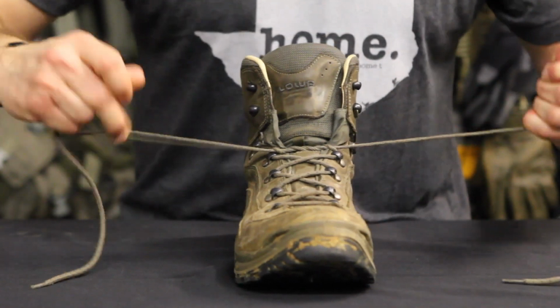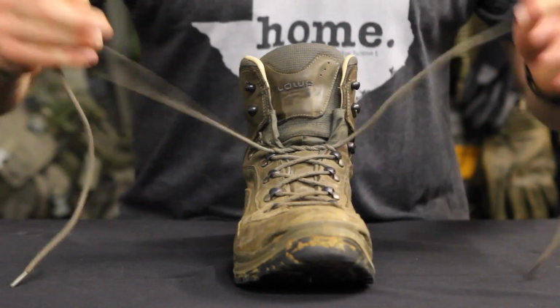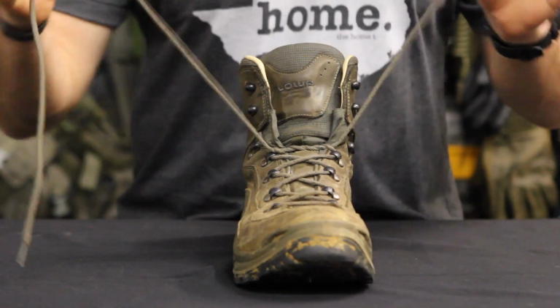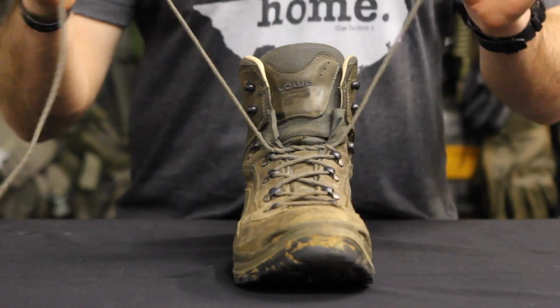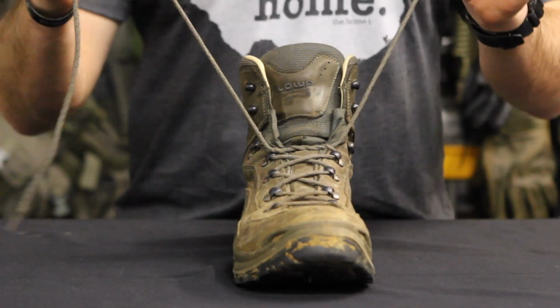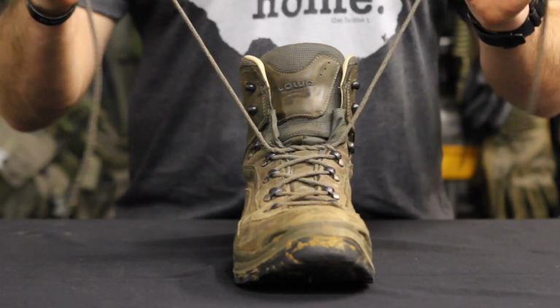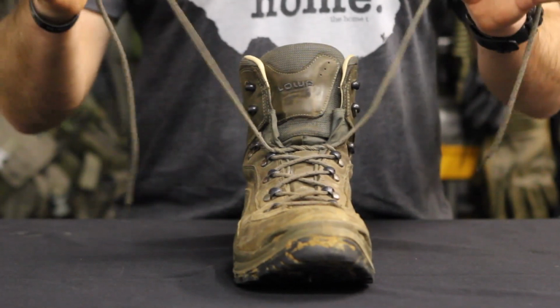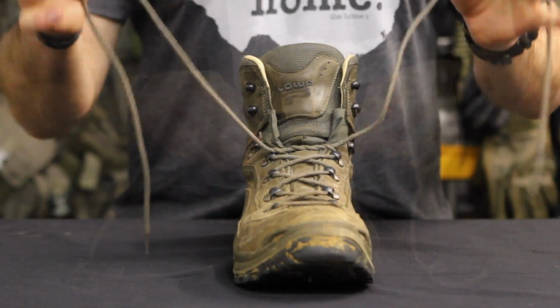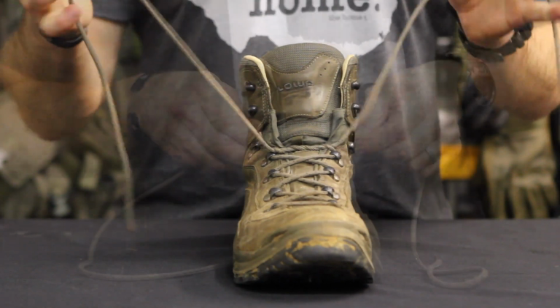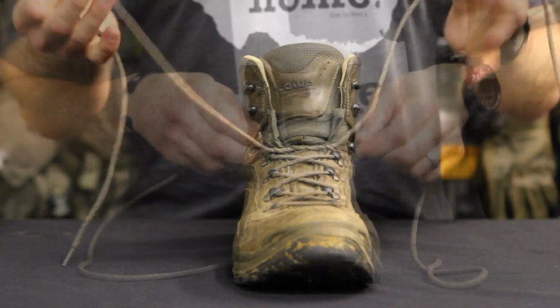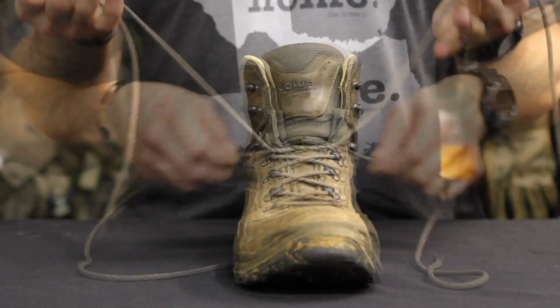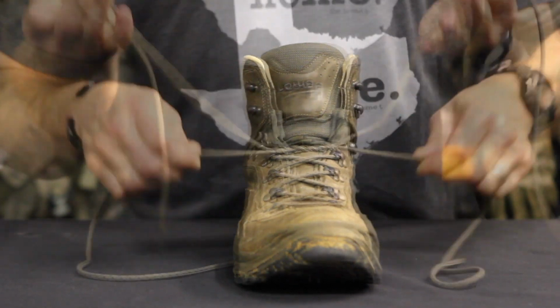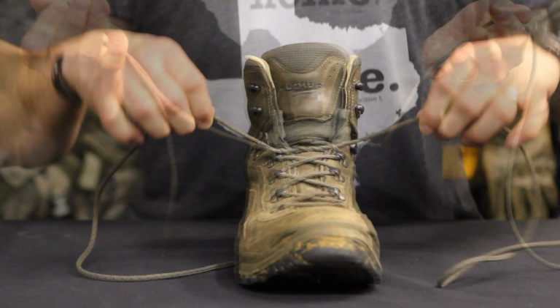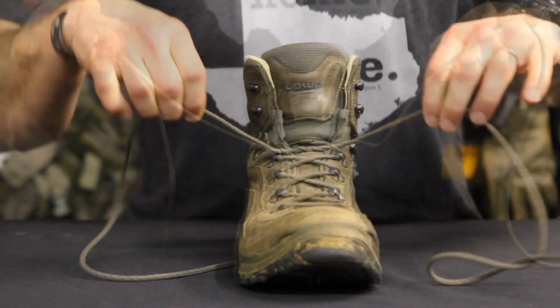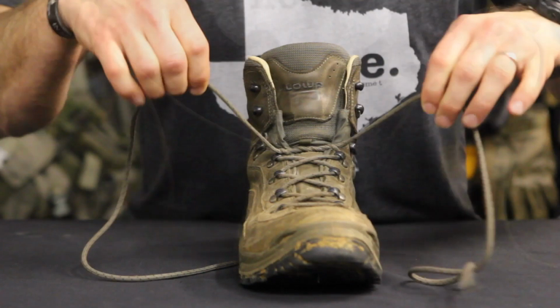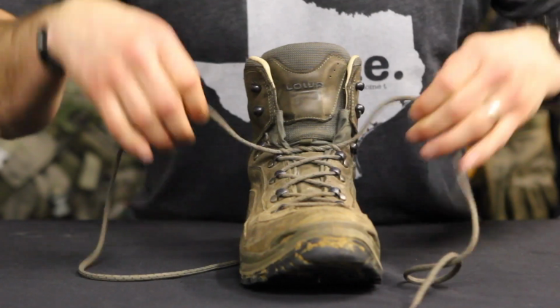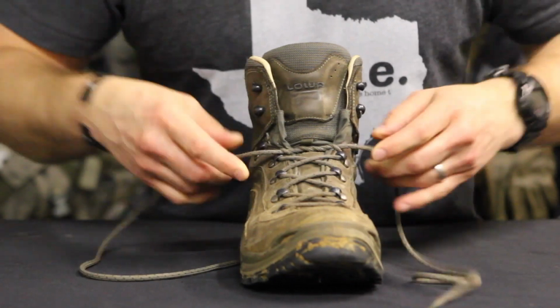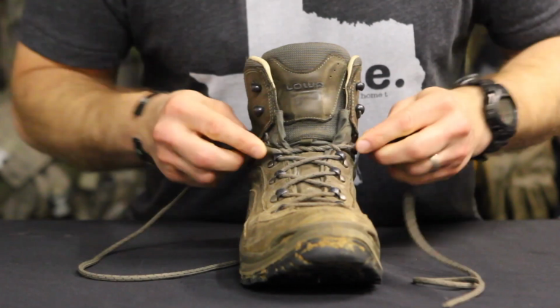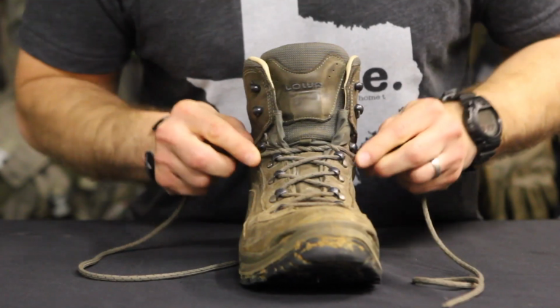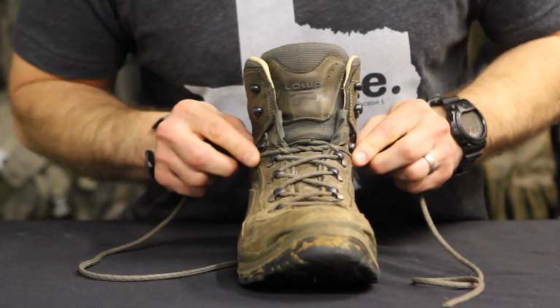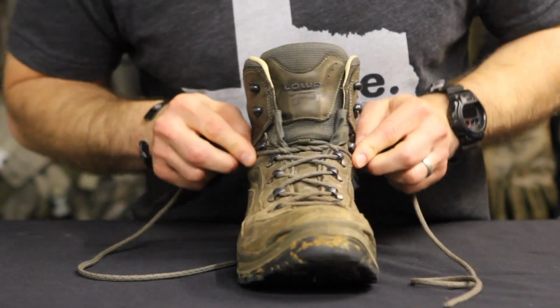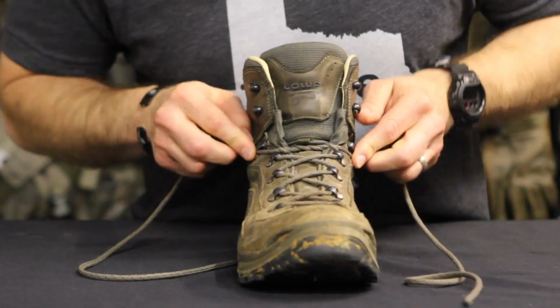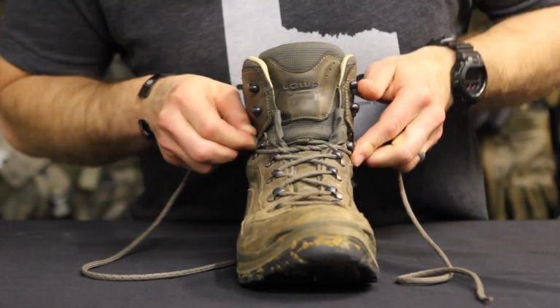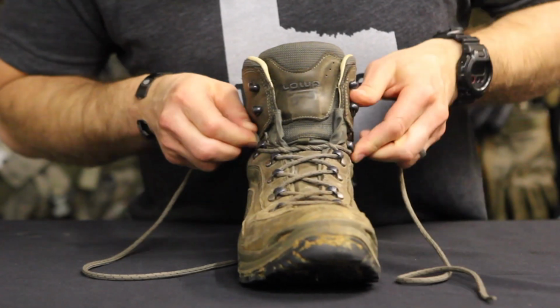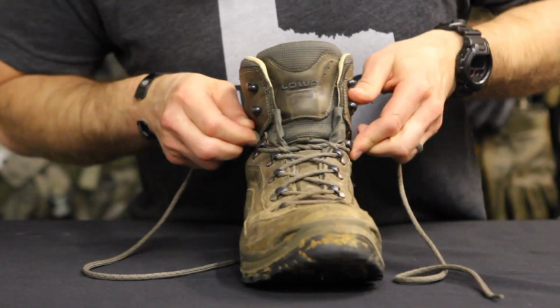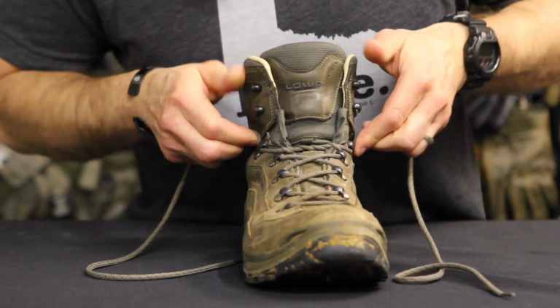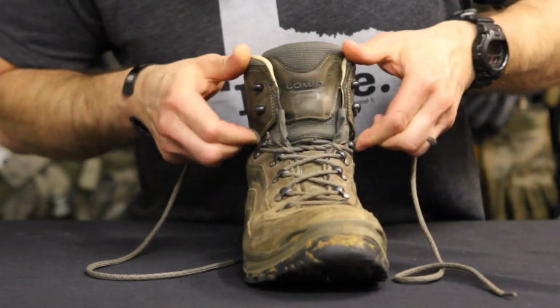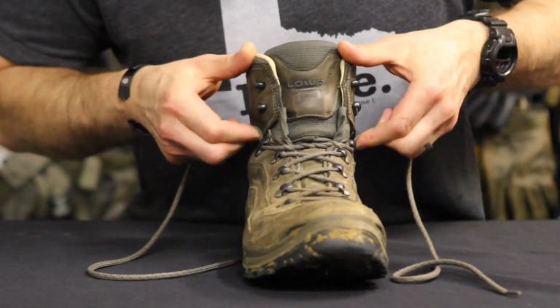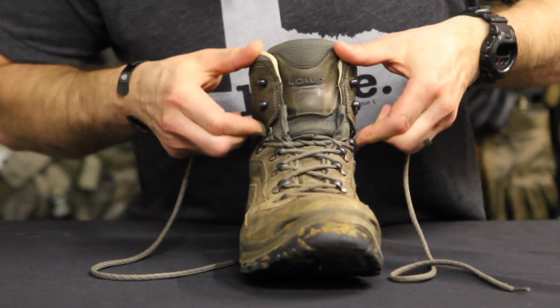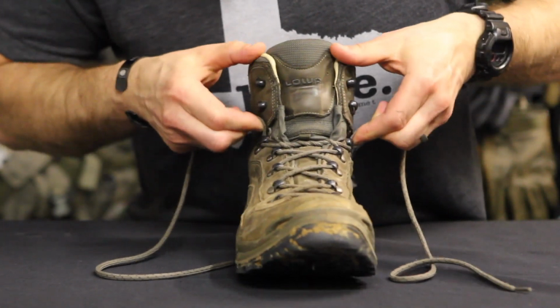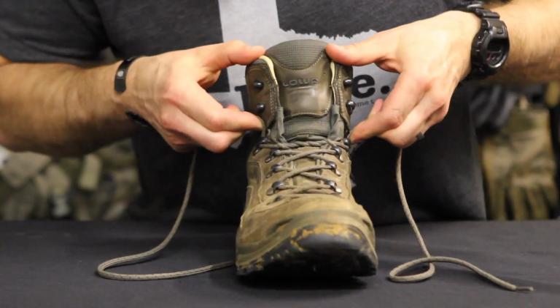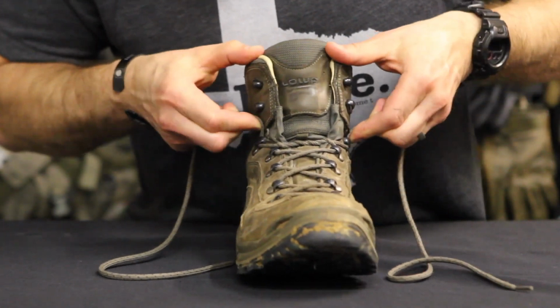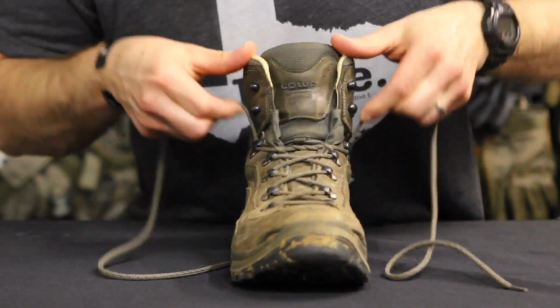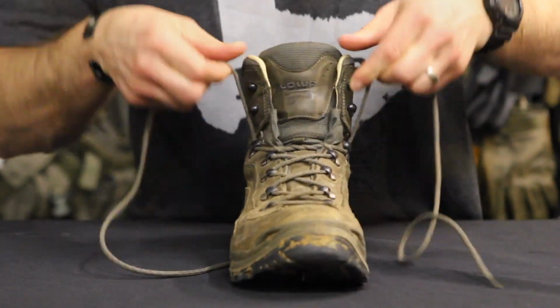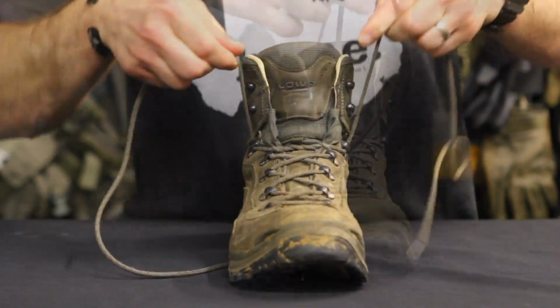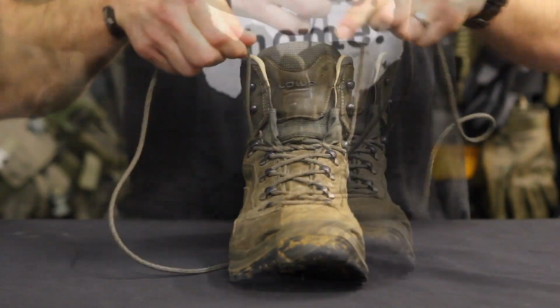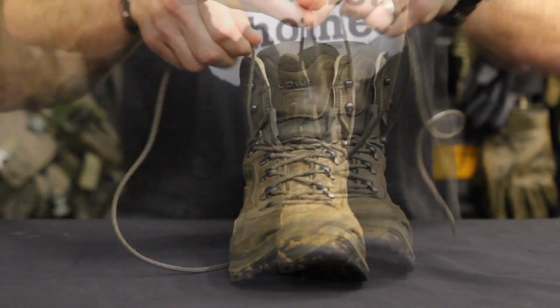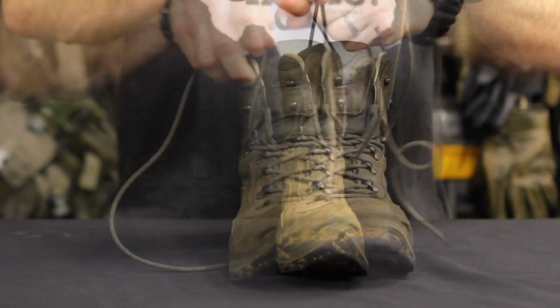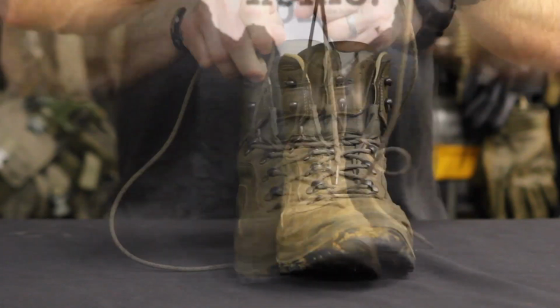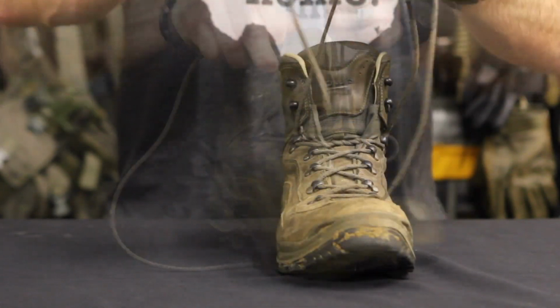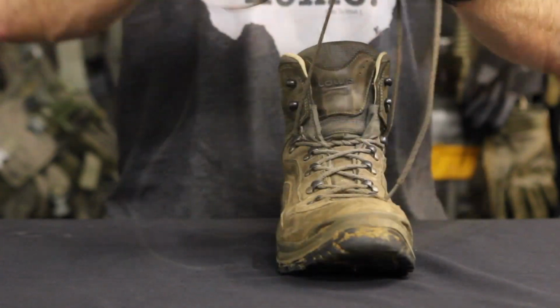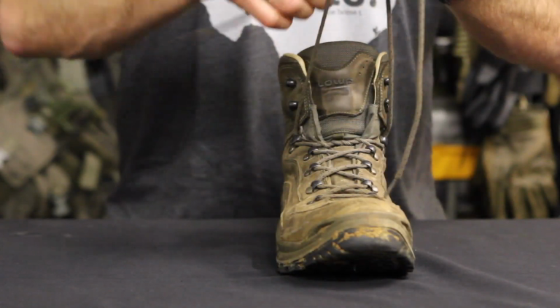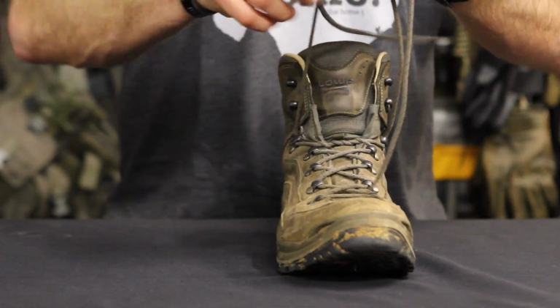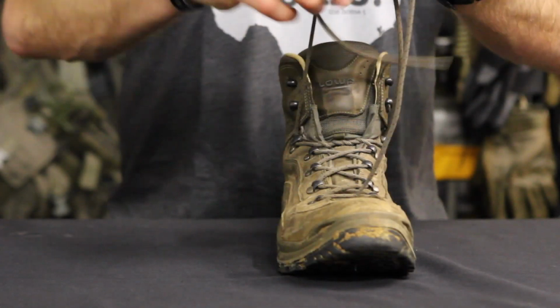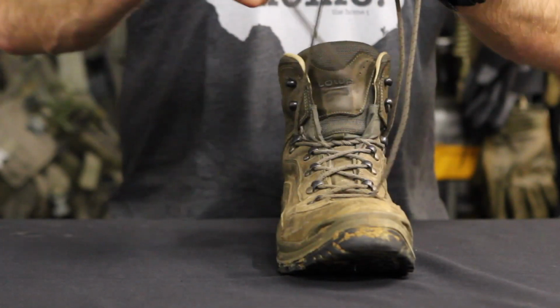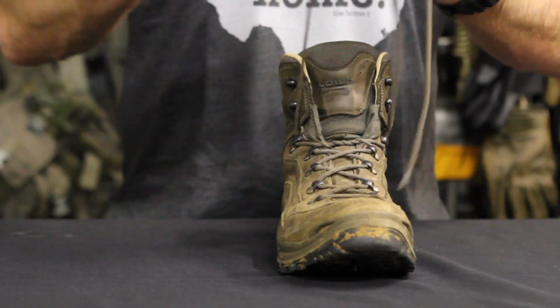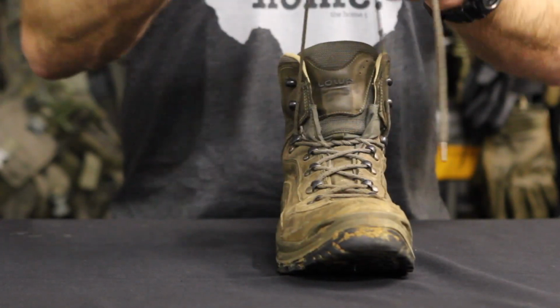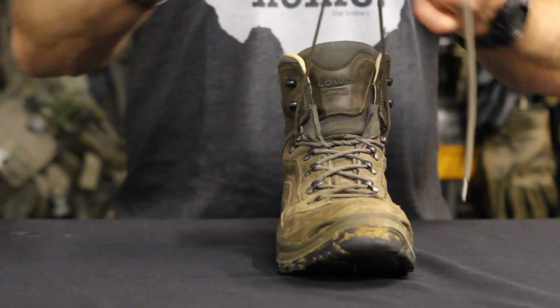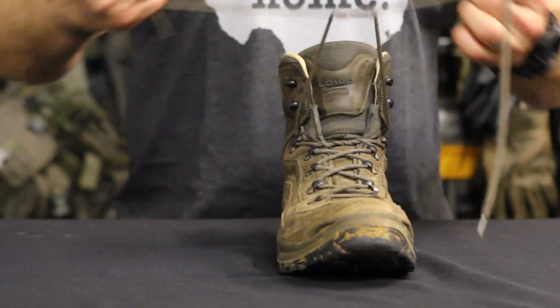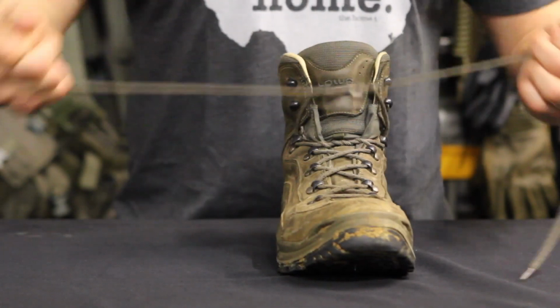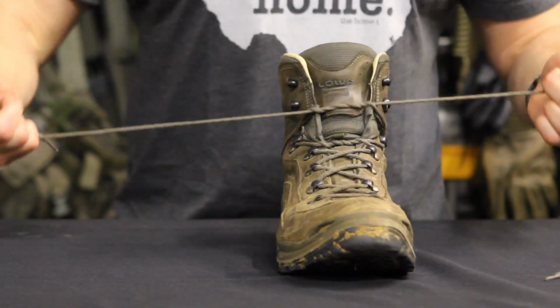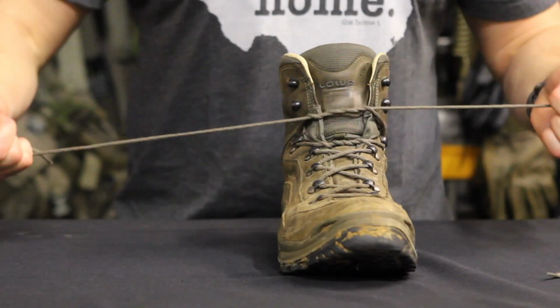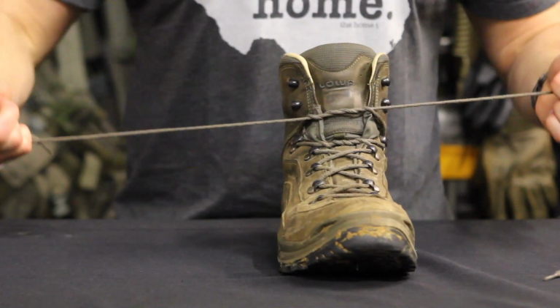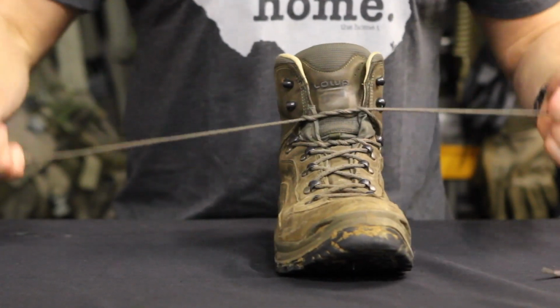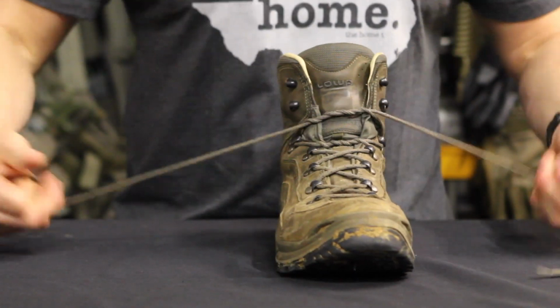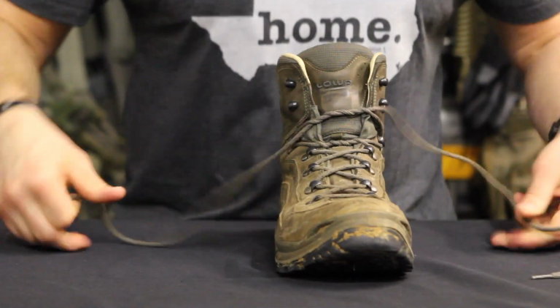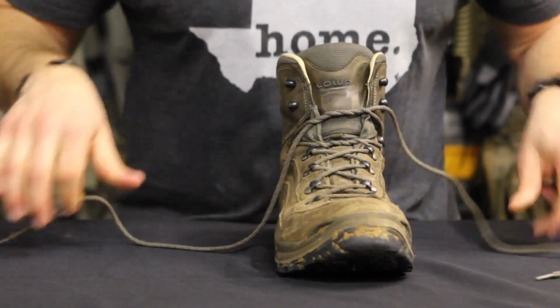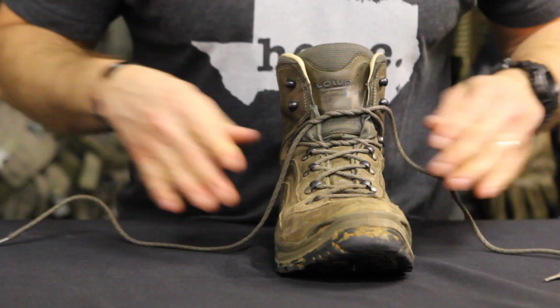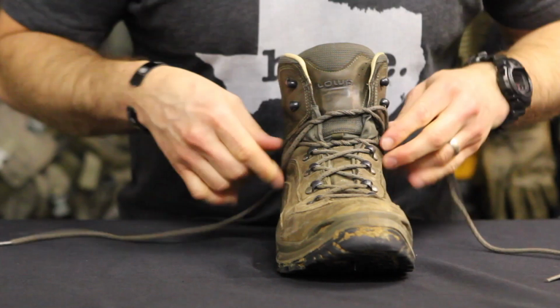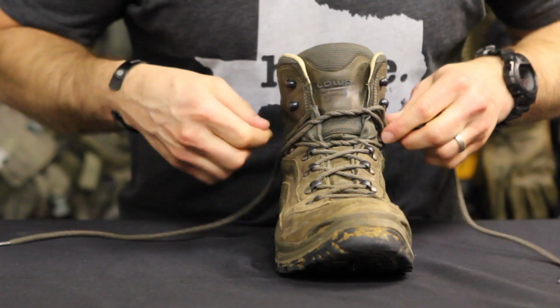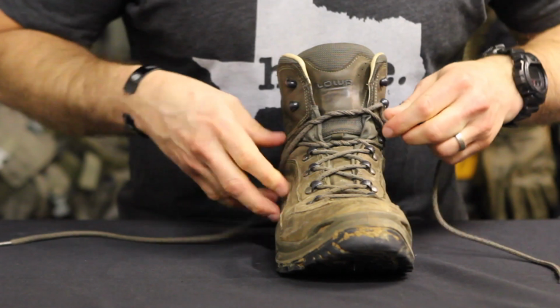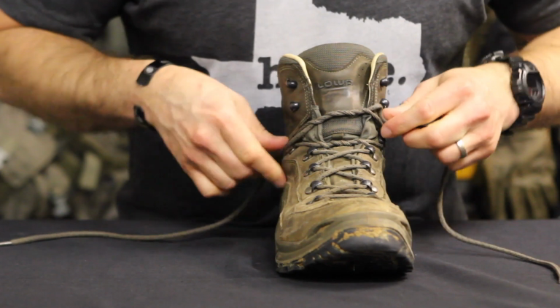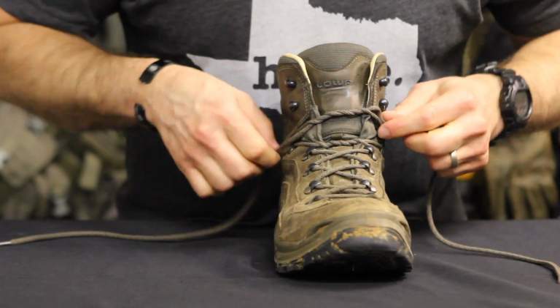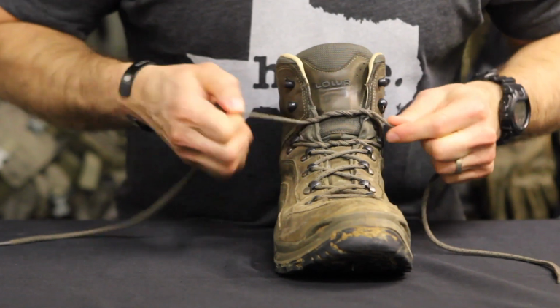Without crossing the laces, pull each lace up to the next hook. Now cross the laces and once more wrap them around each other three times.